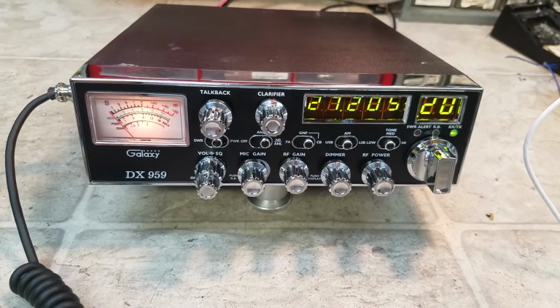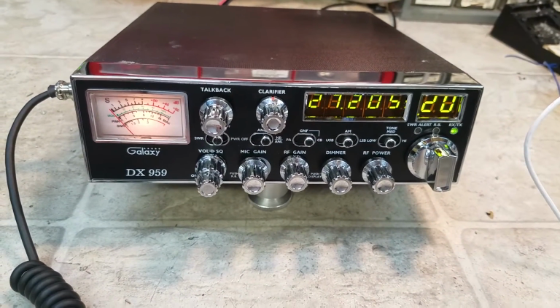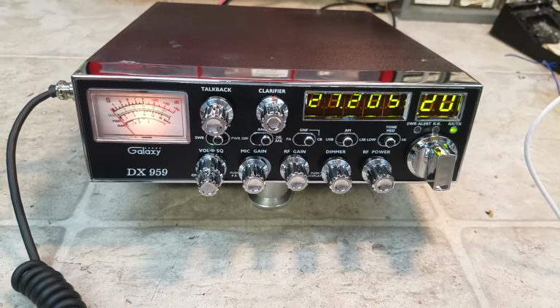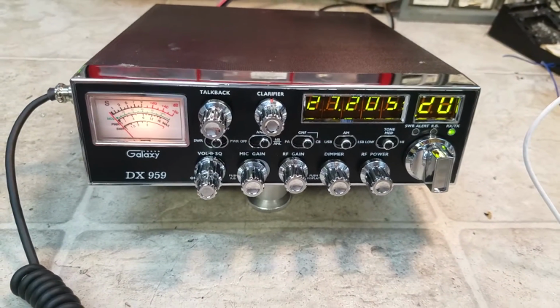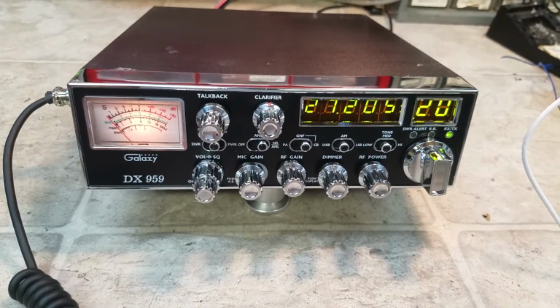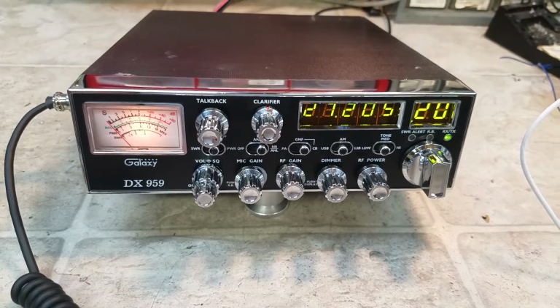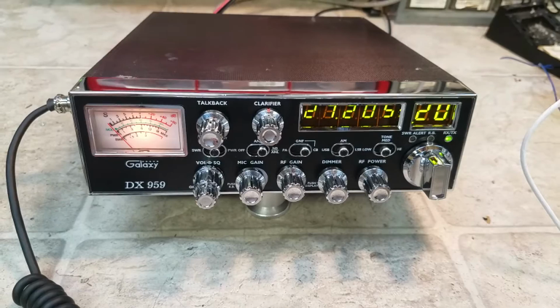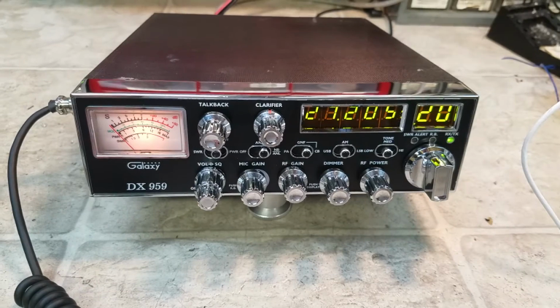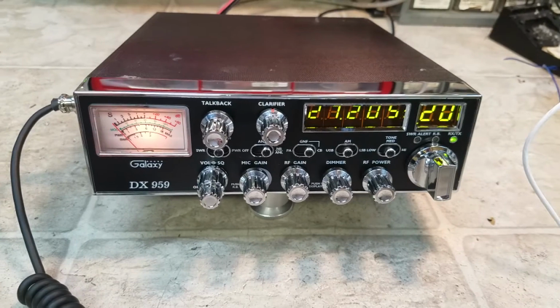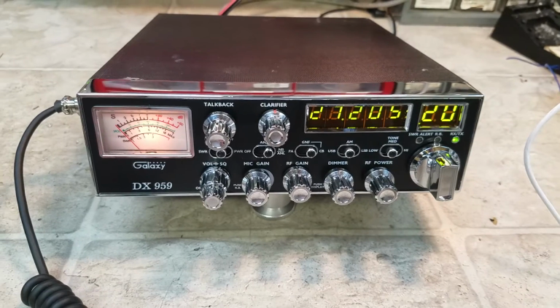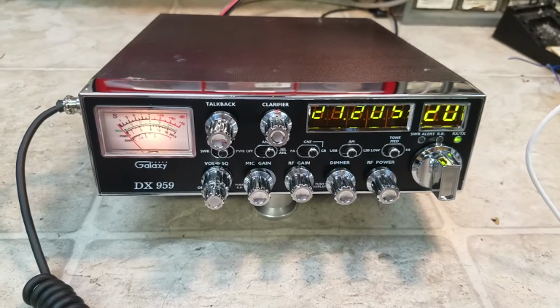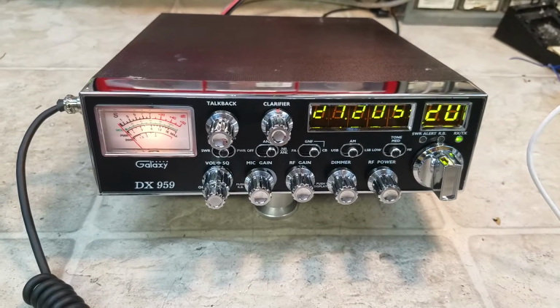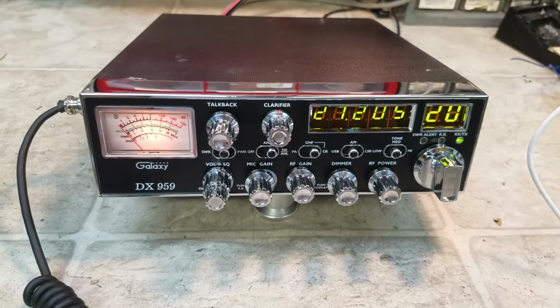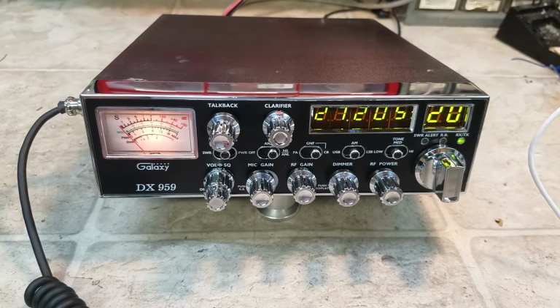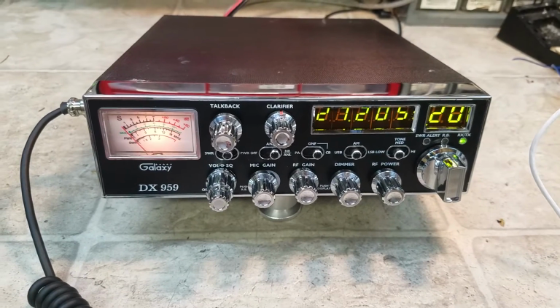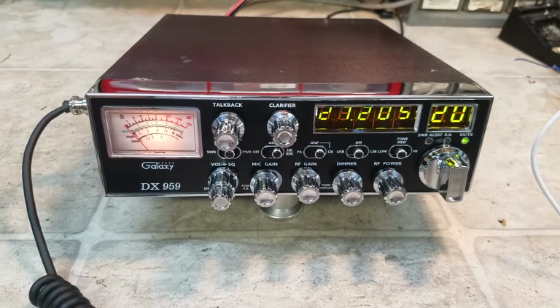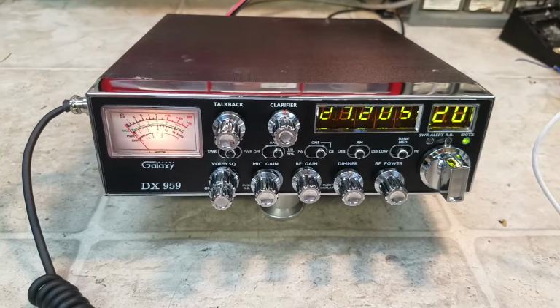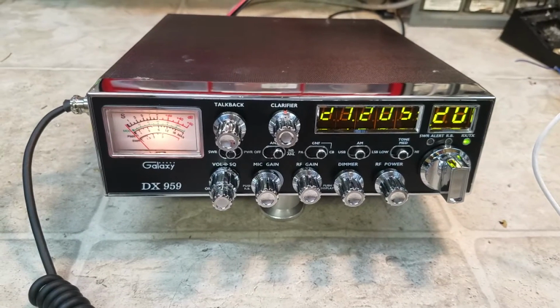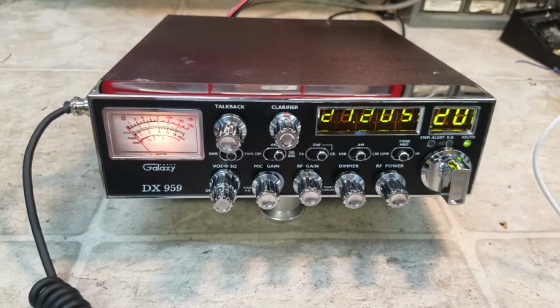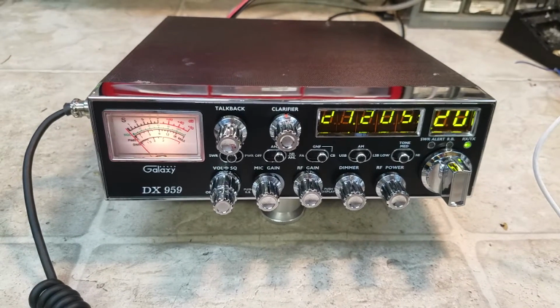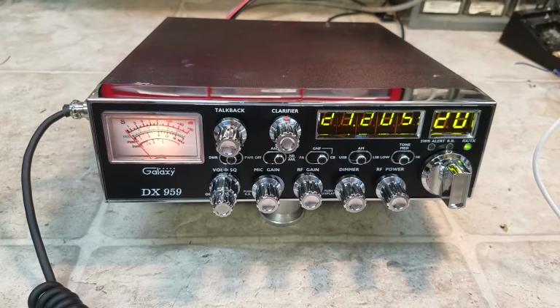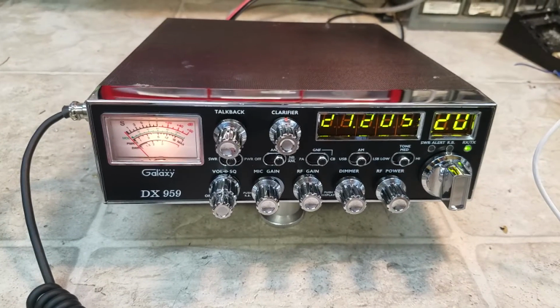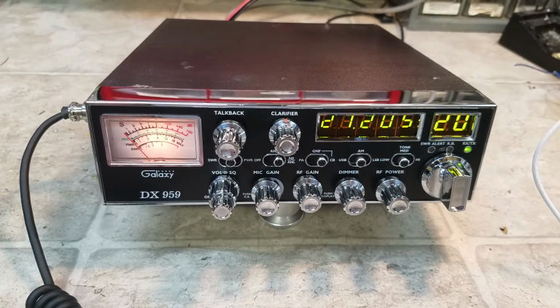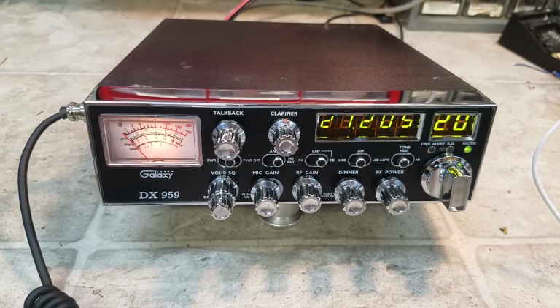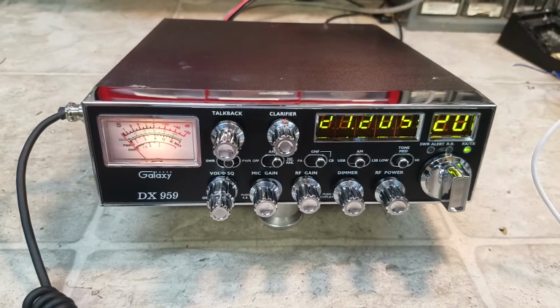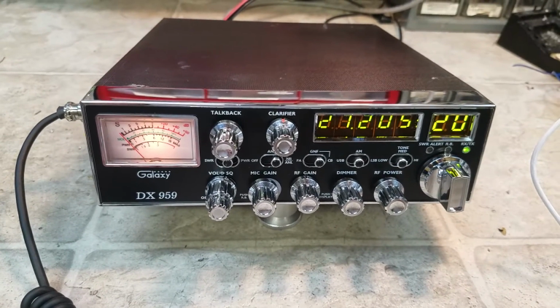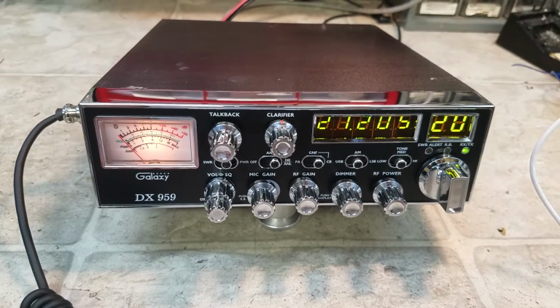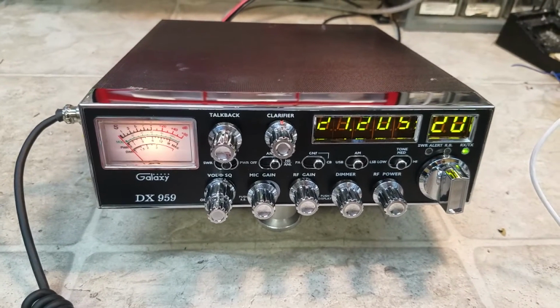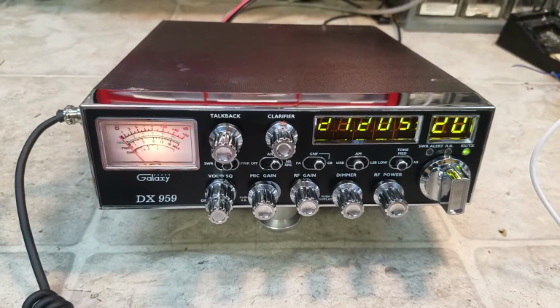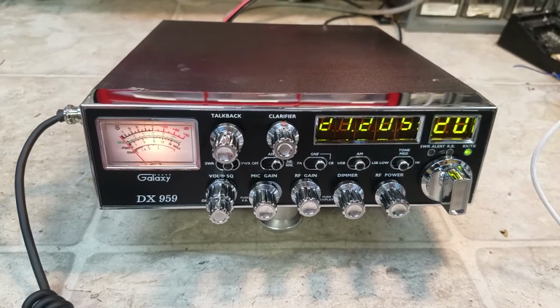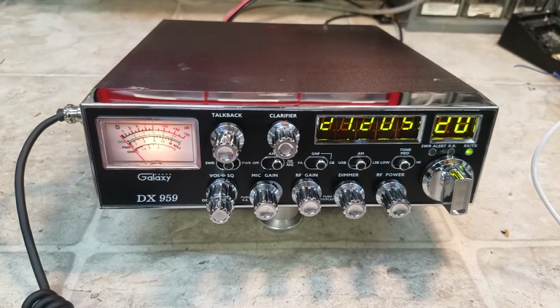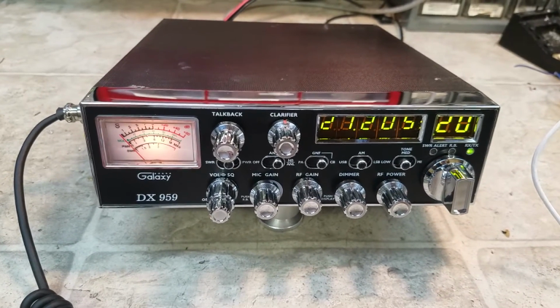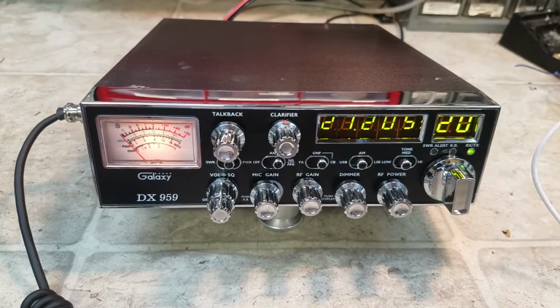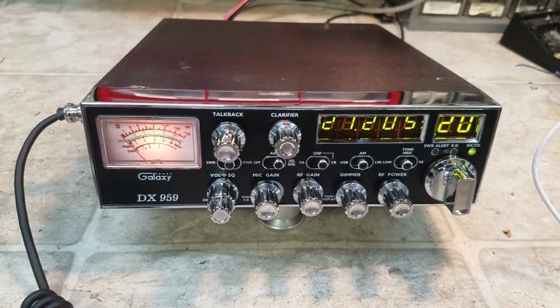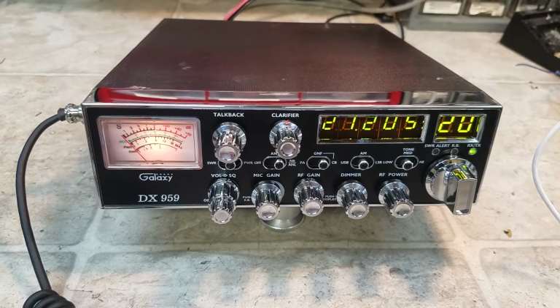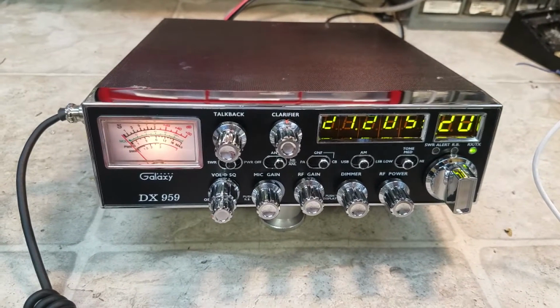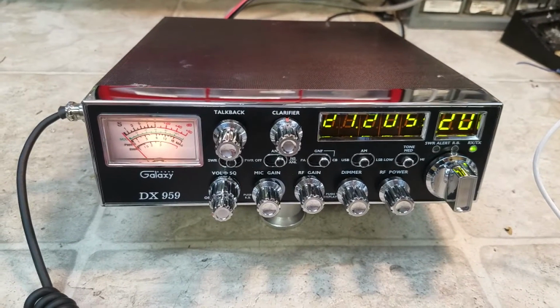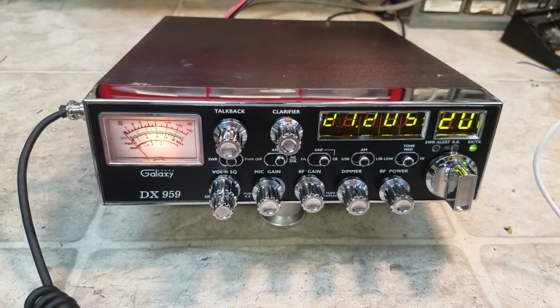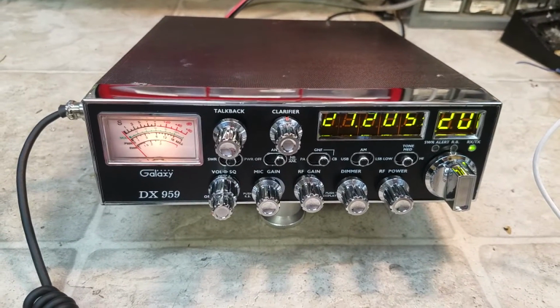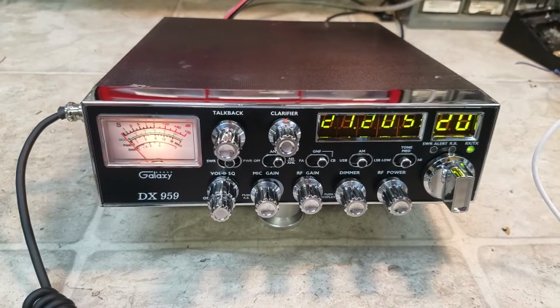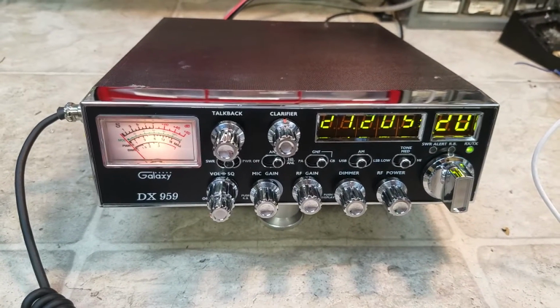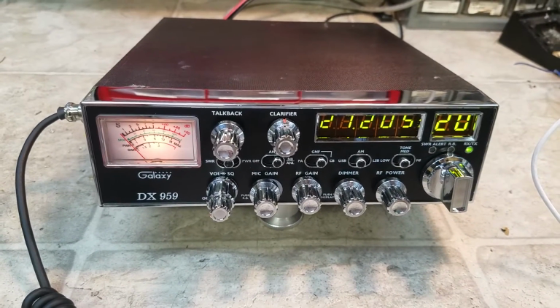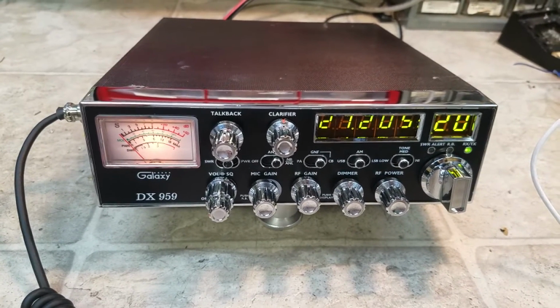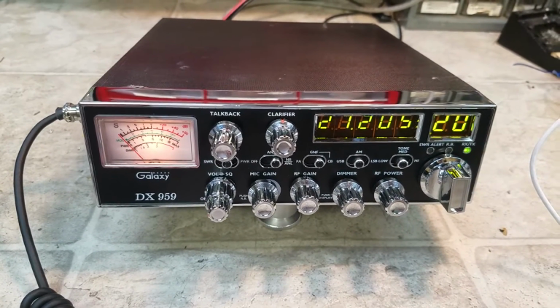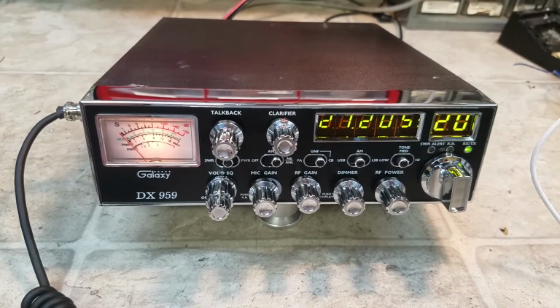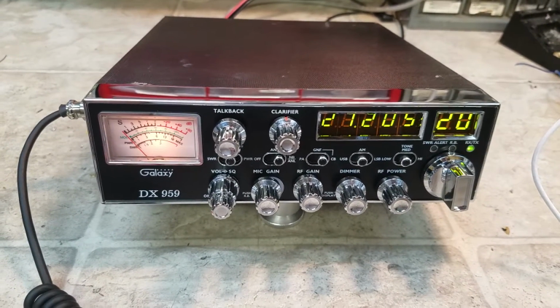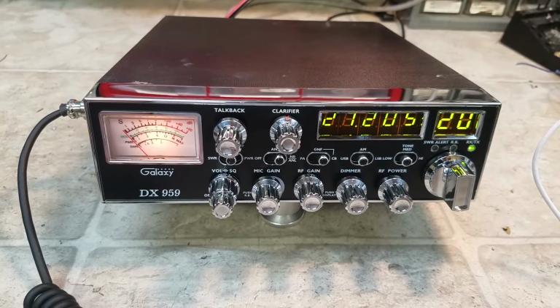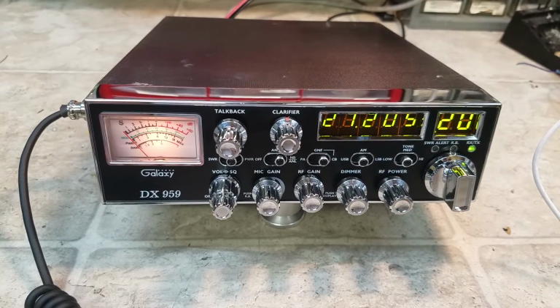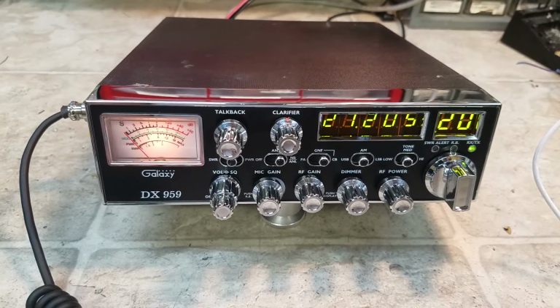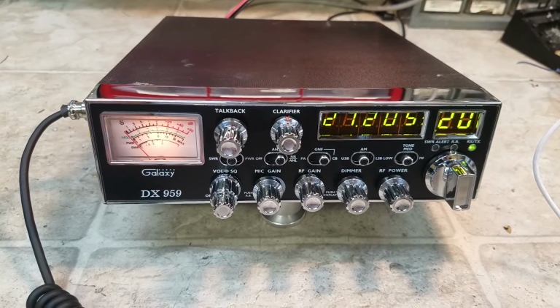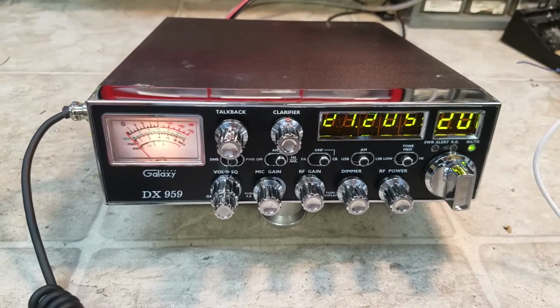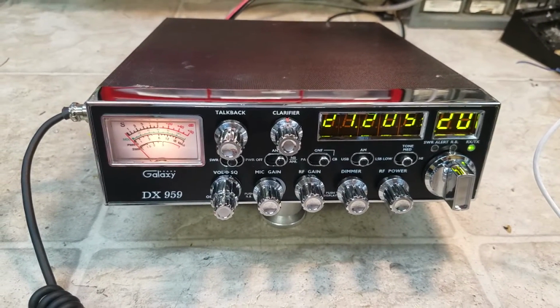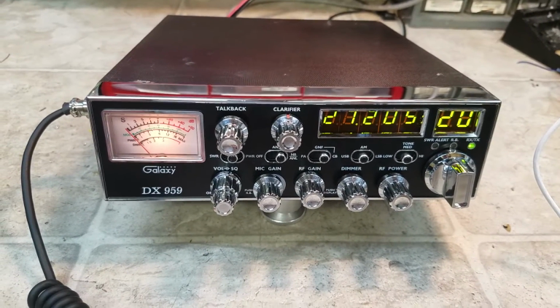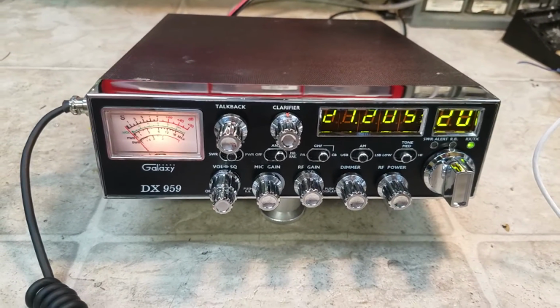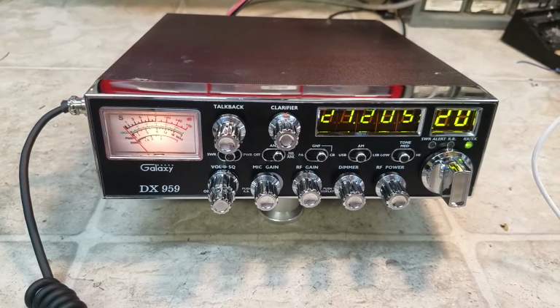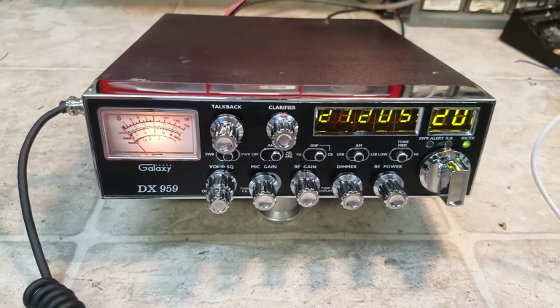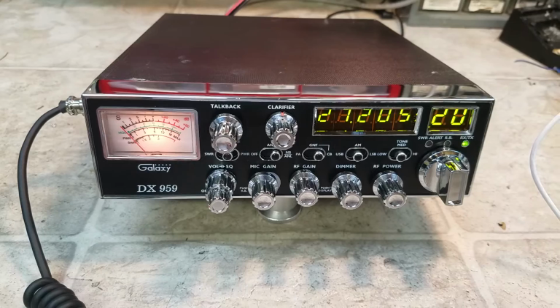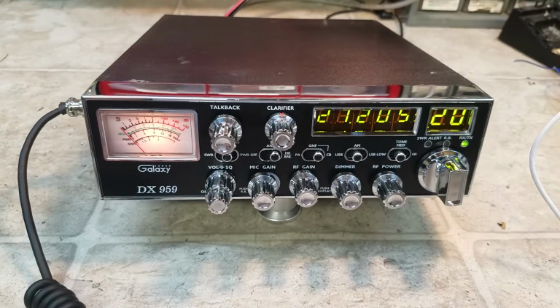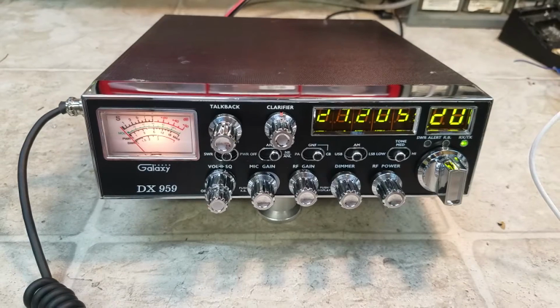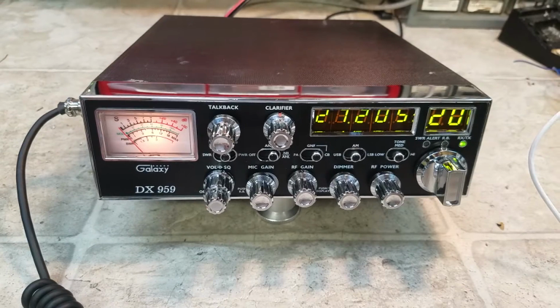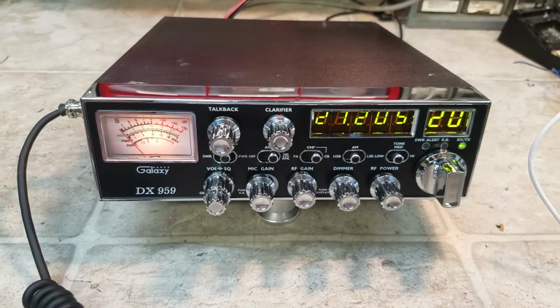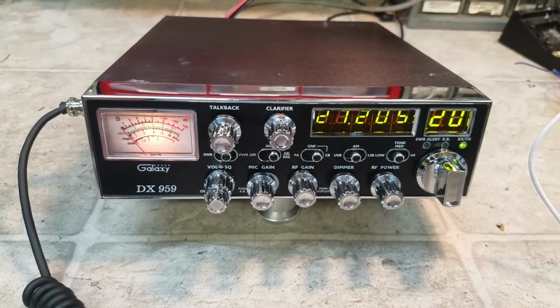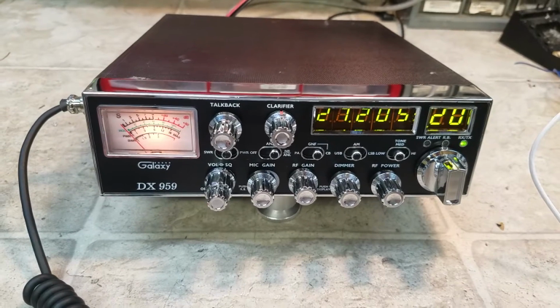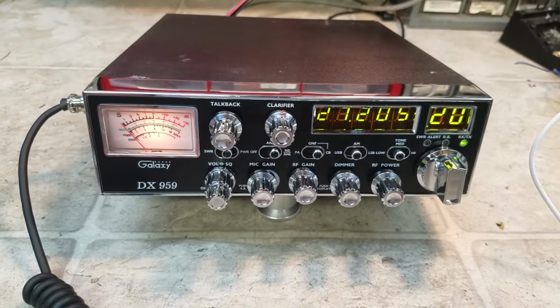If any of you watching the videos are looking for something like this, just get a hold of me at TruxCVCells at gmail.com and we'll fix you right up.